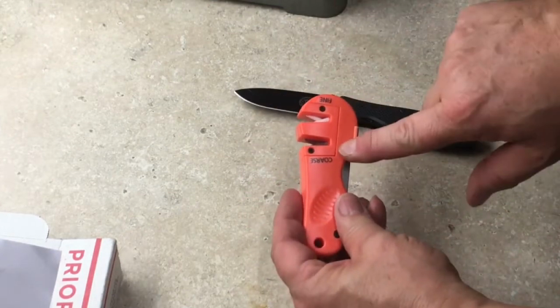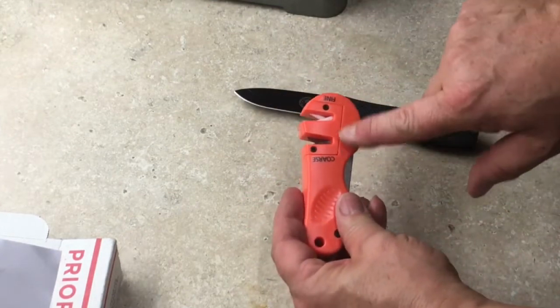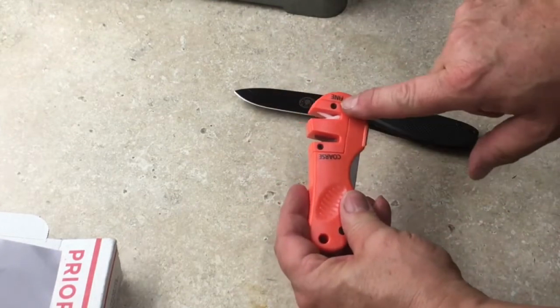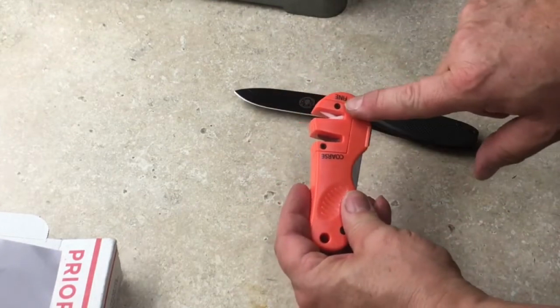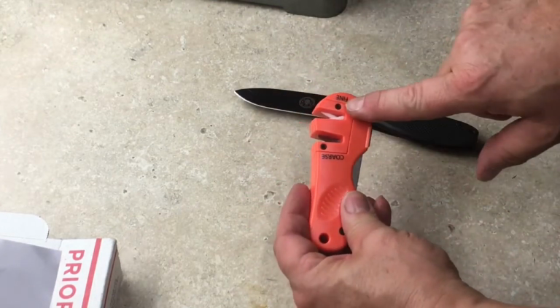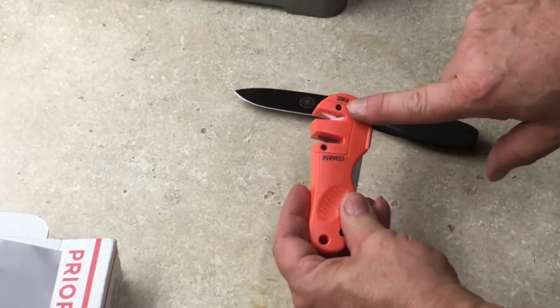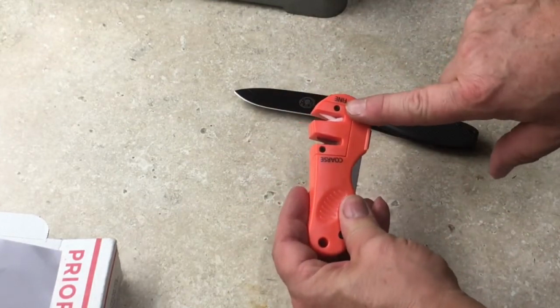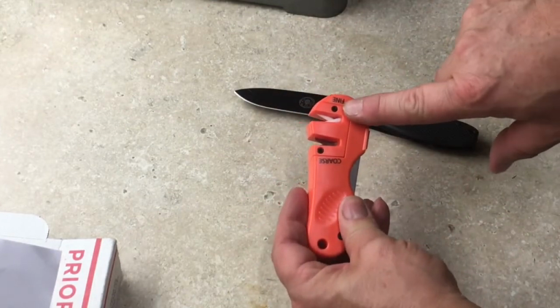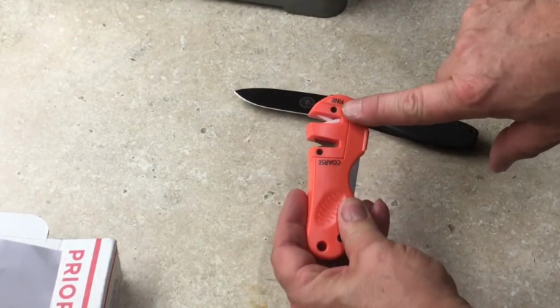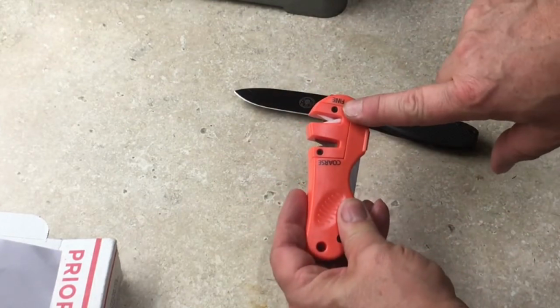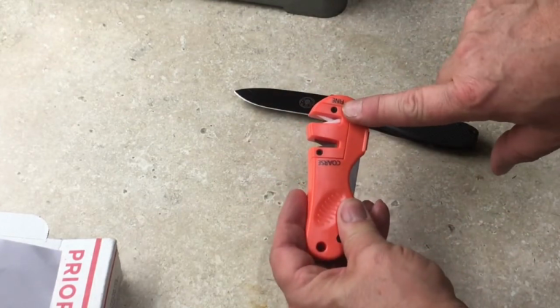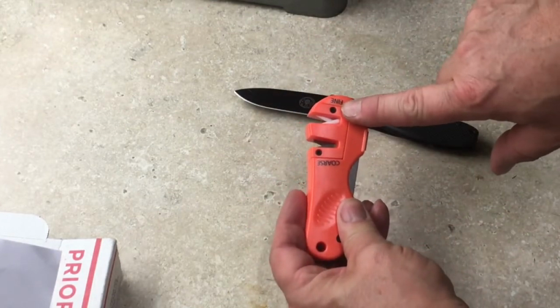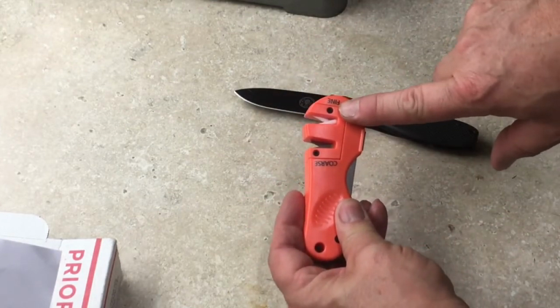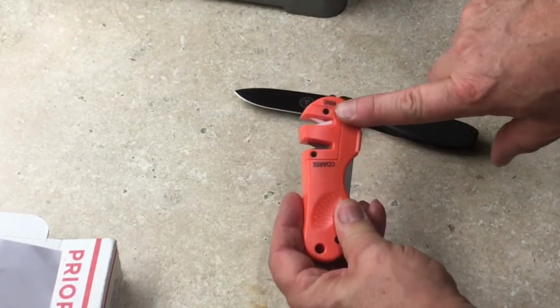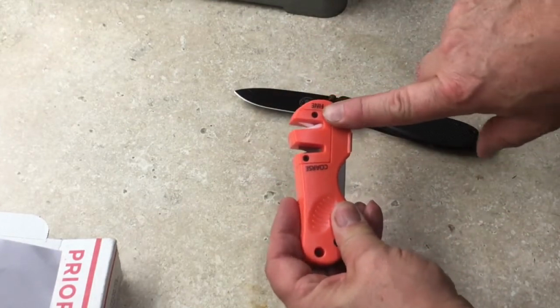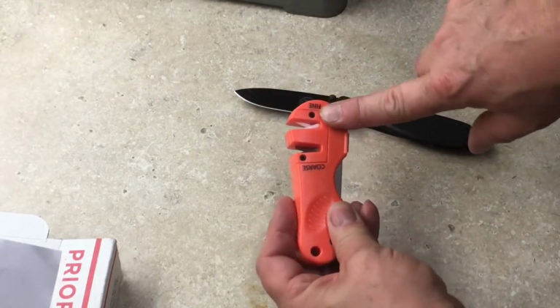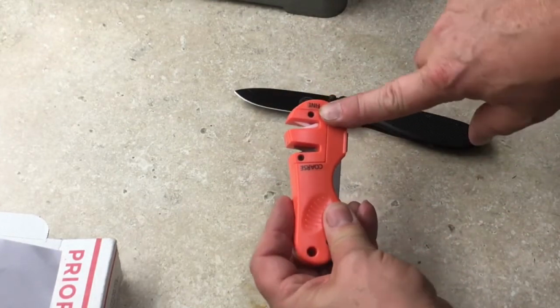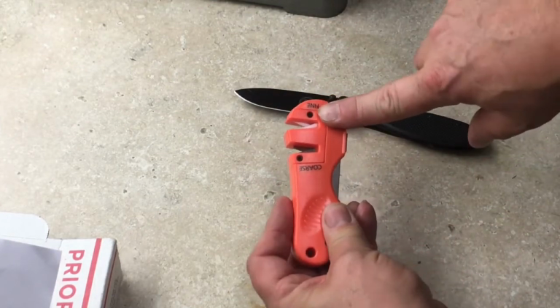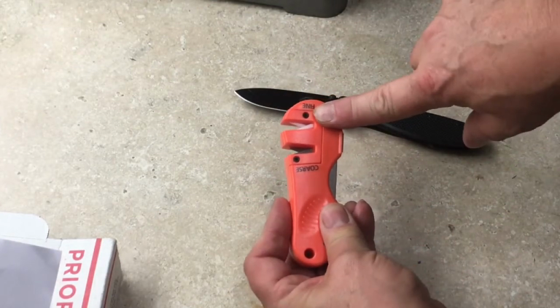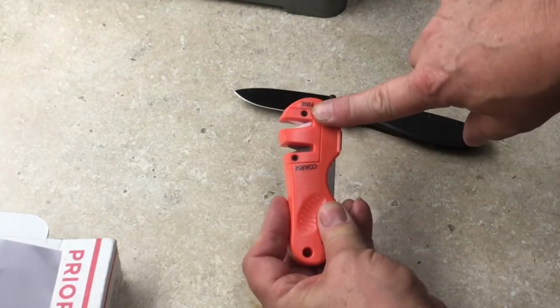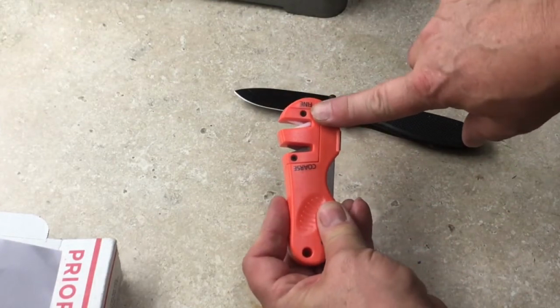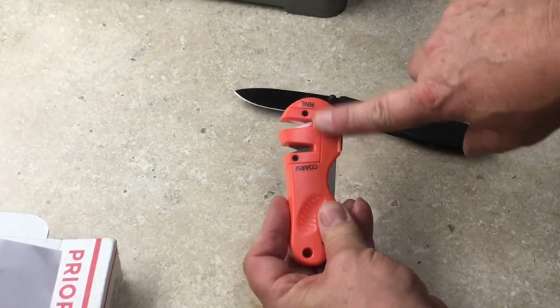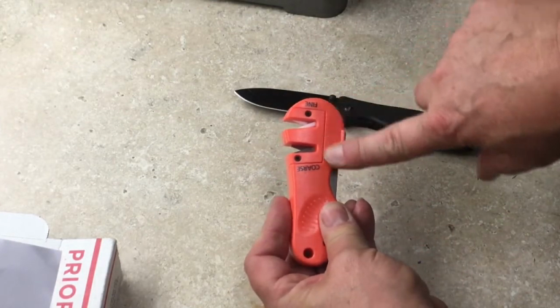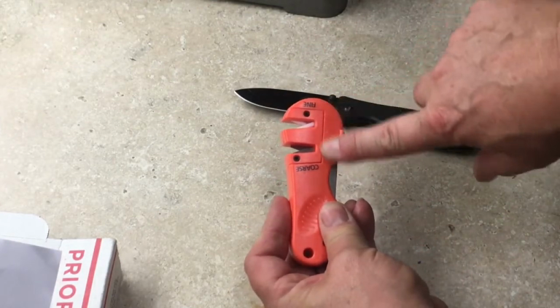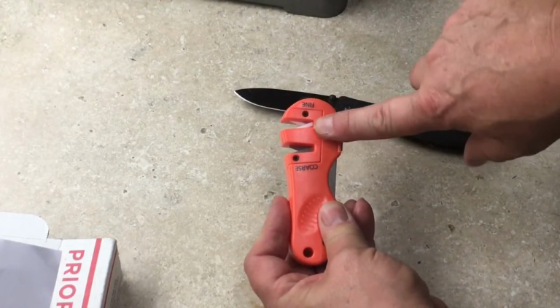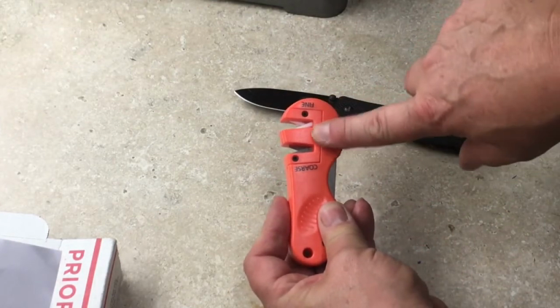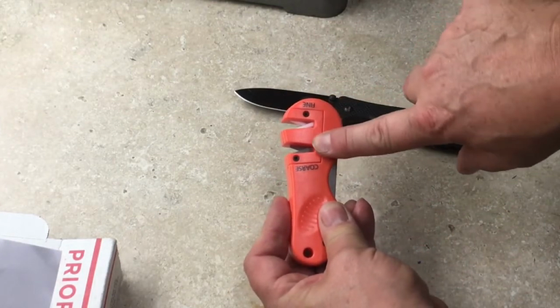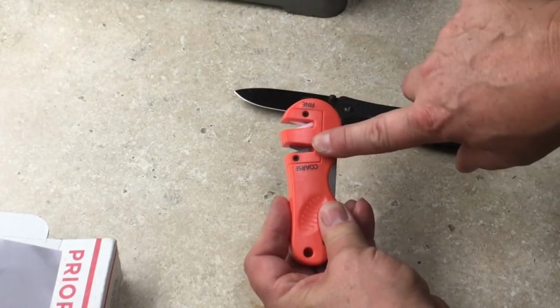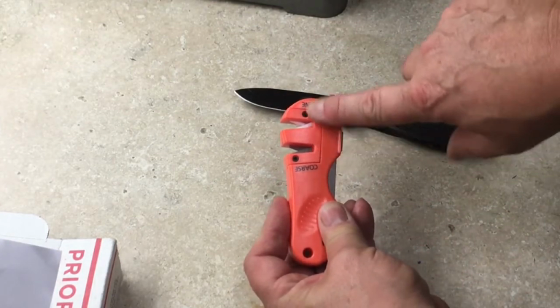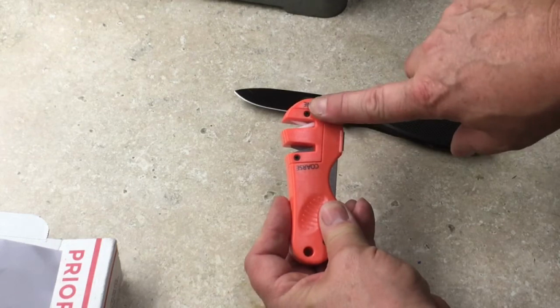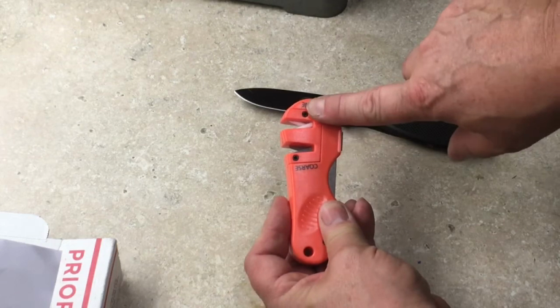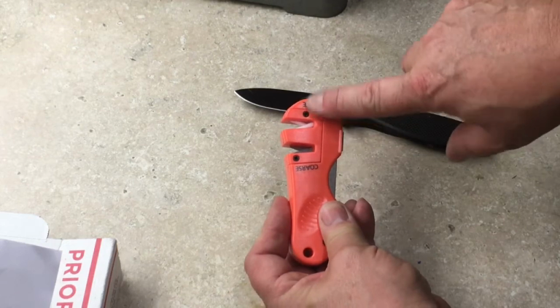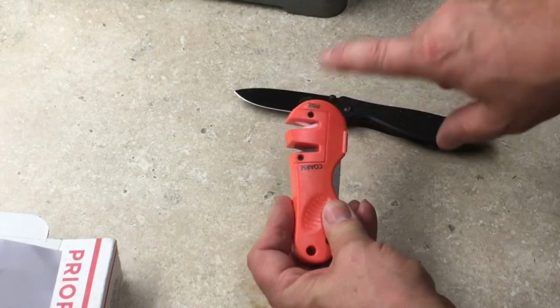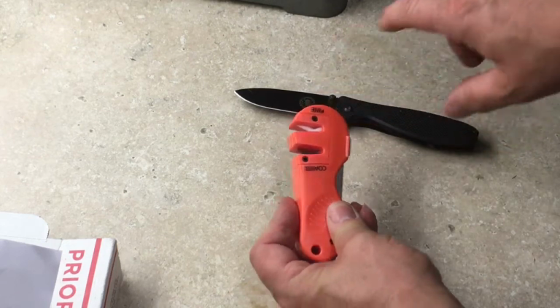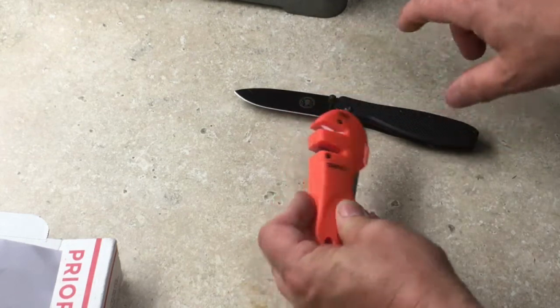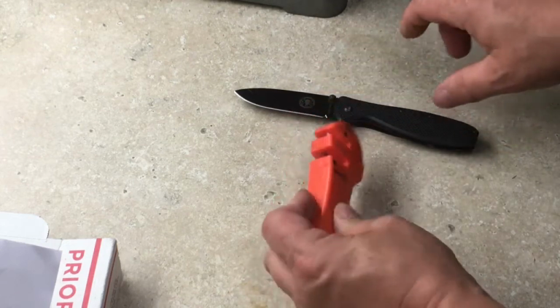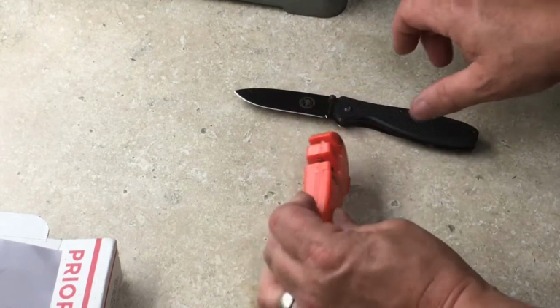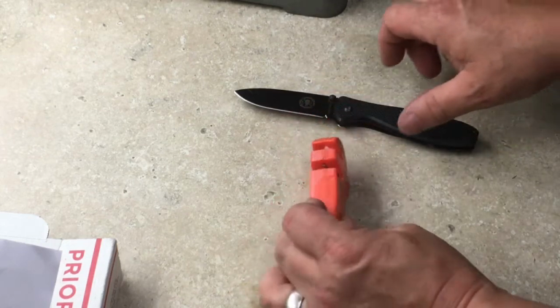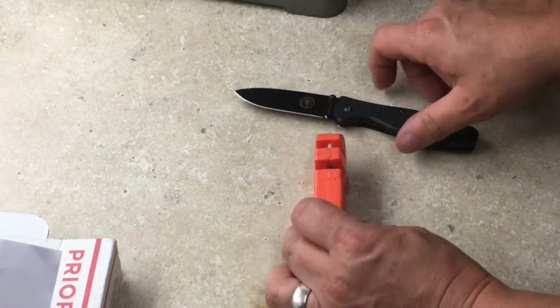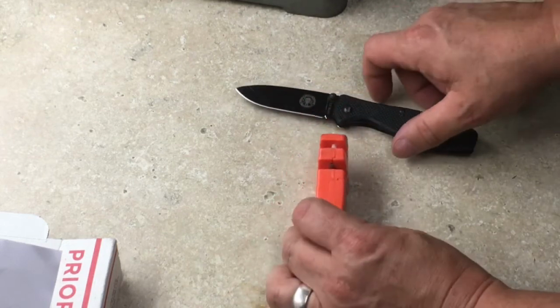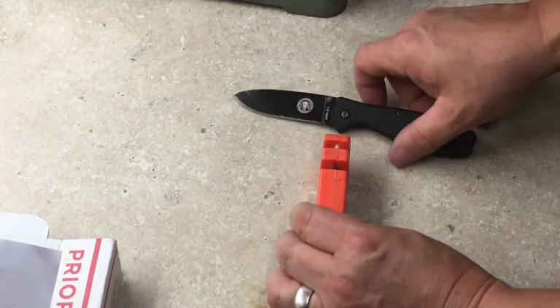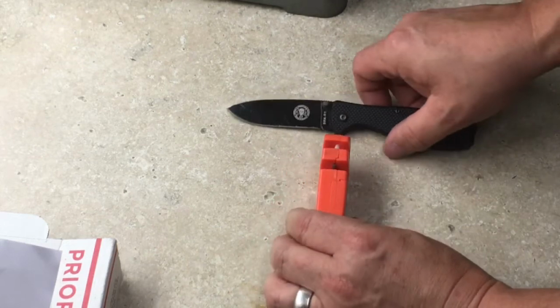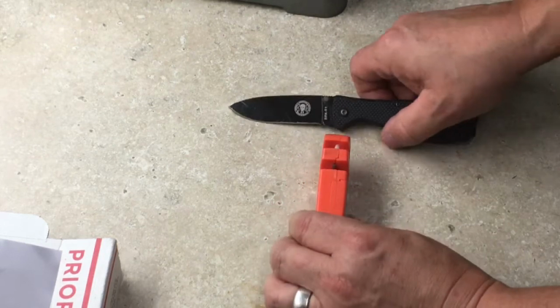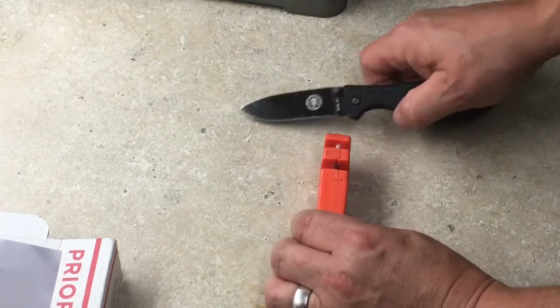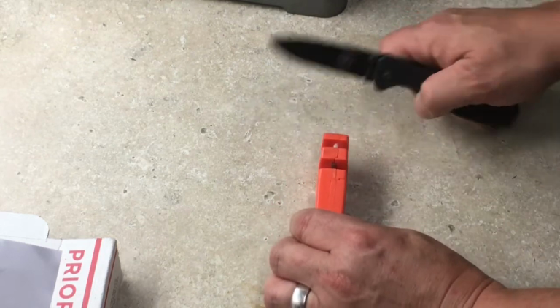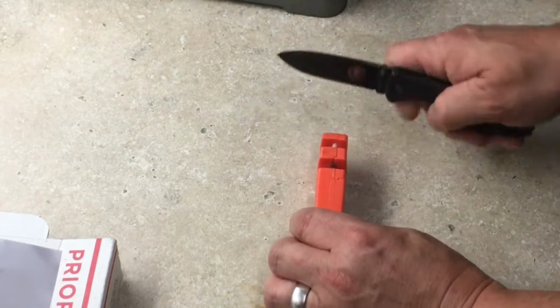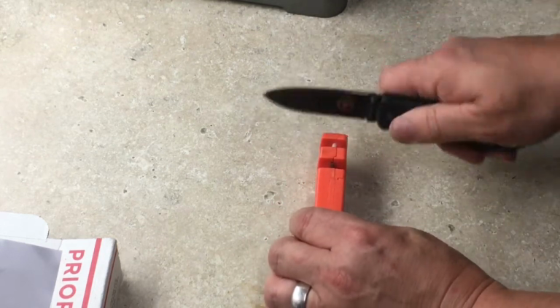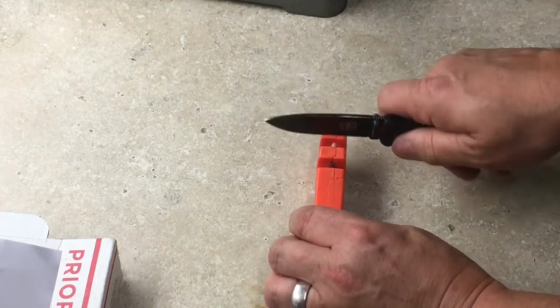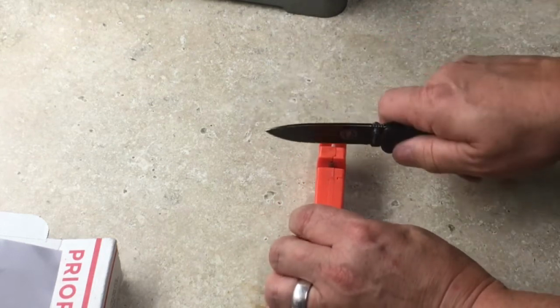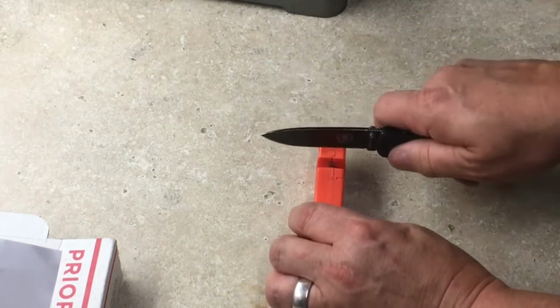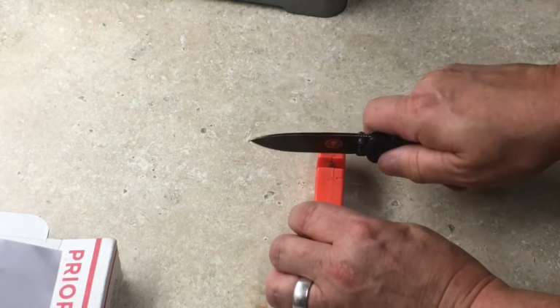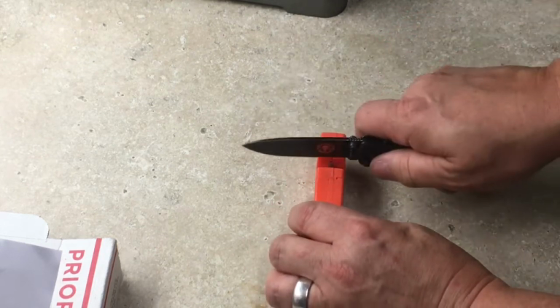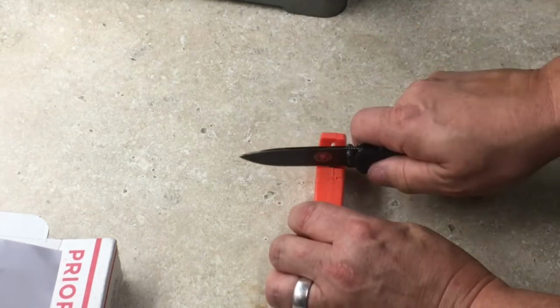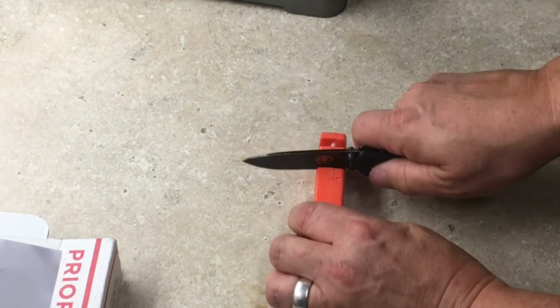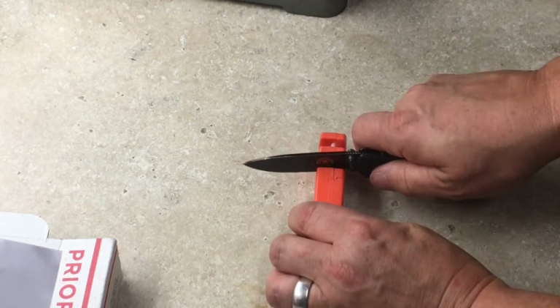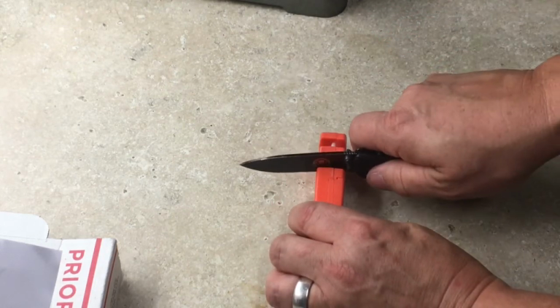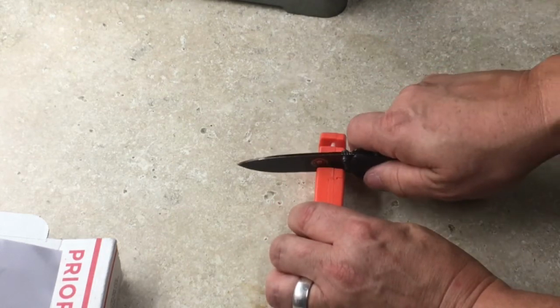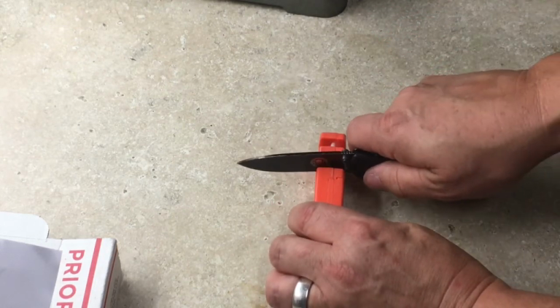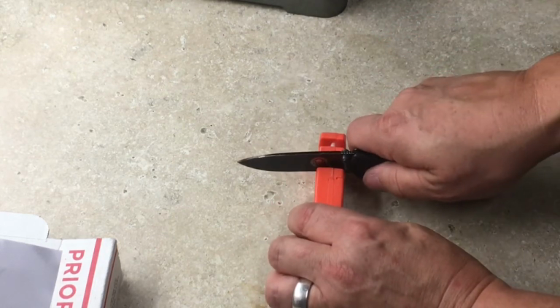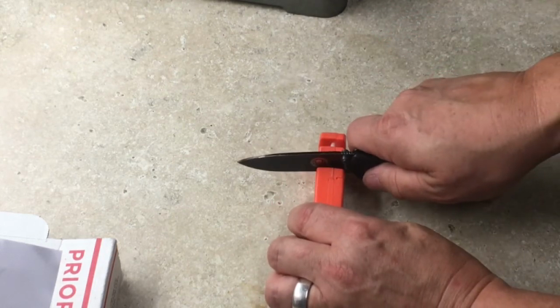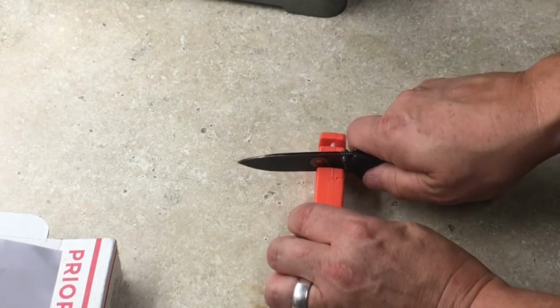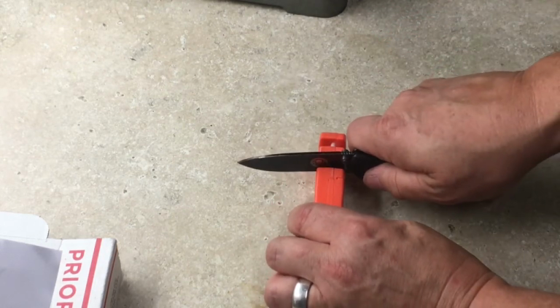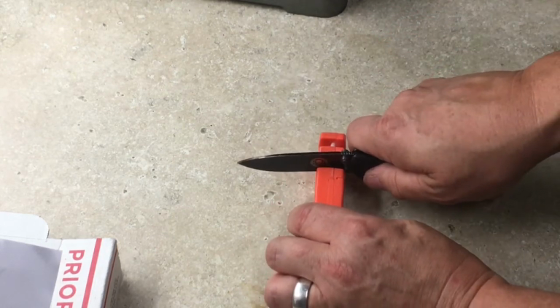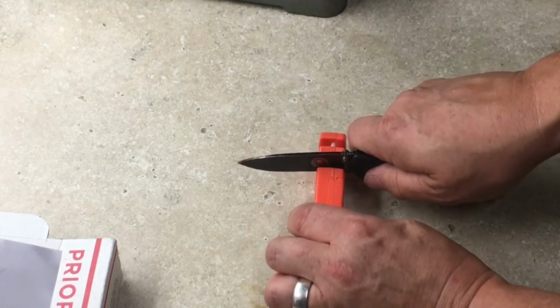You've got your coarse and fine. Put it down at a 90-degree angle and pull back.